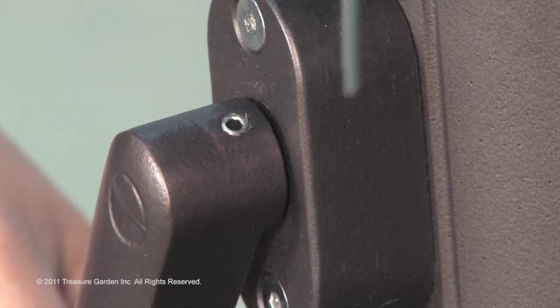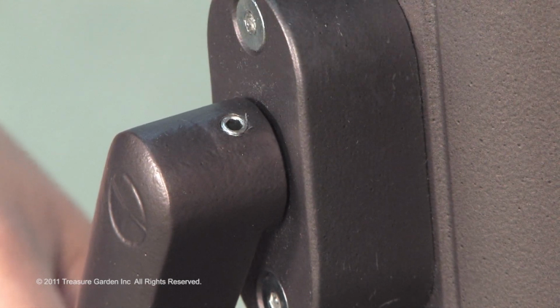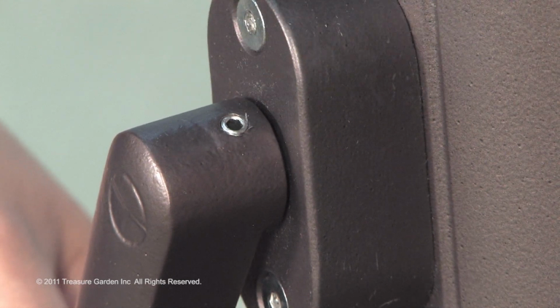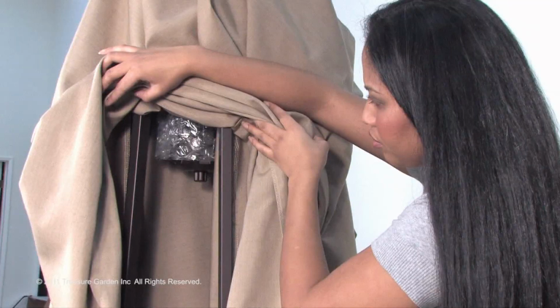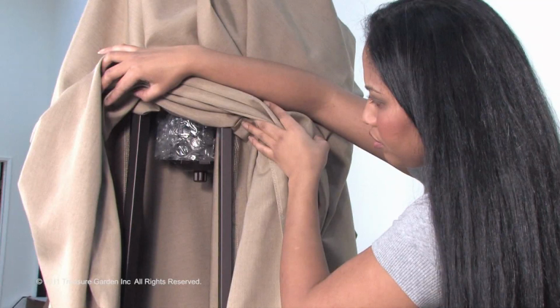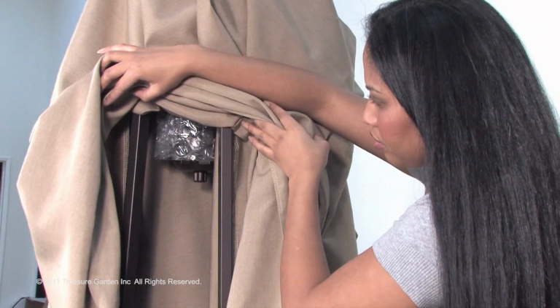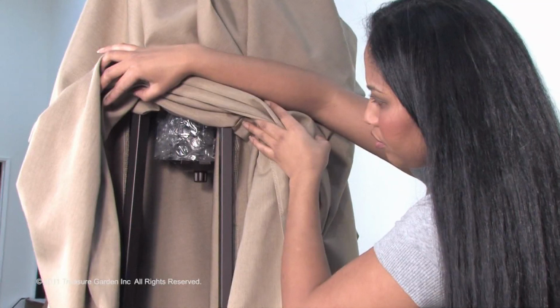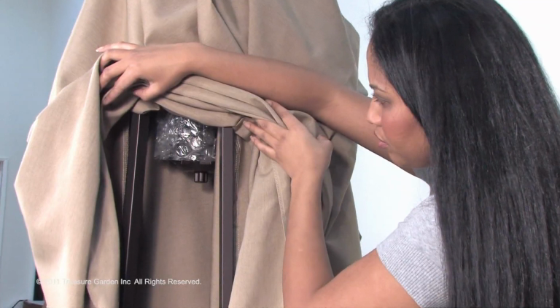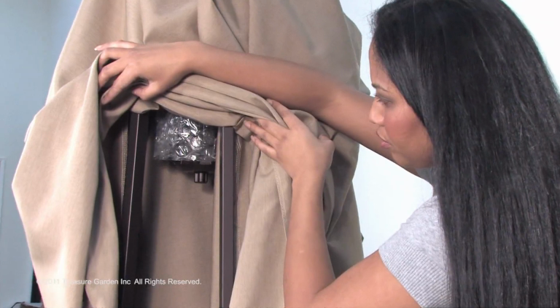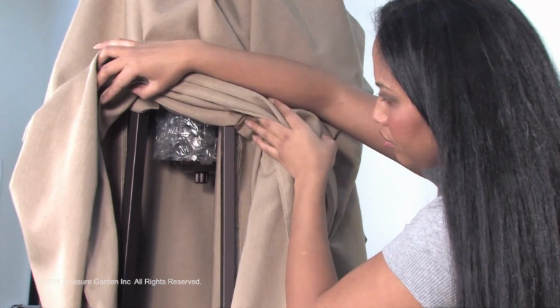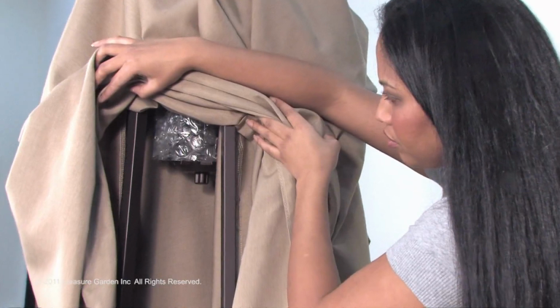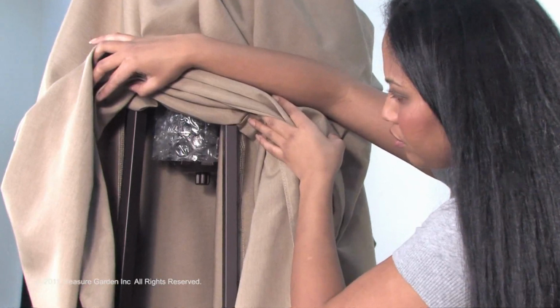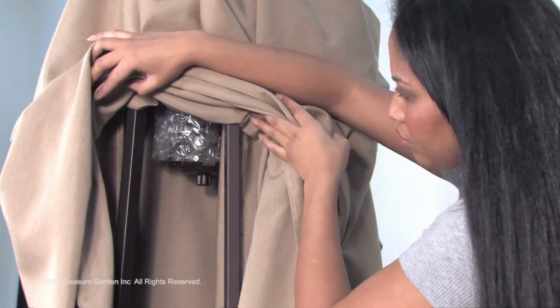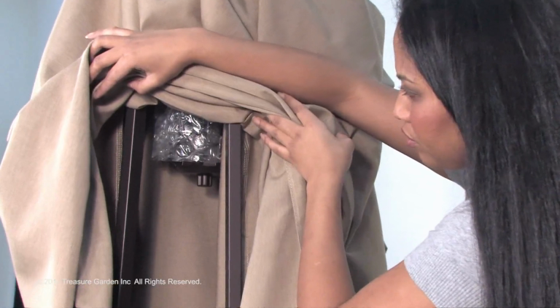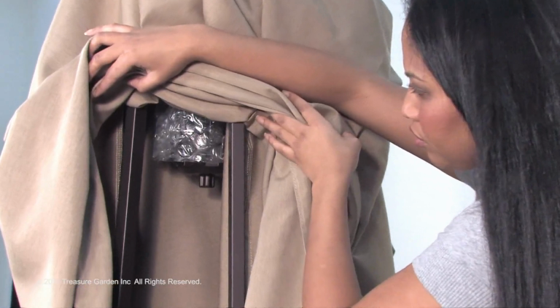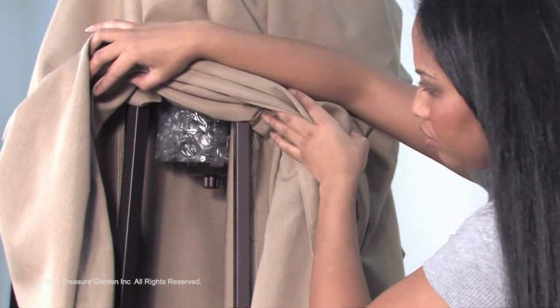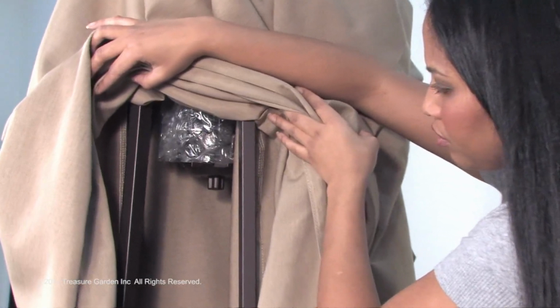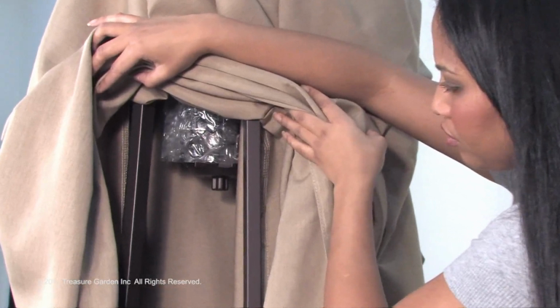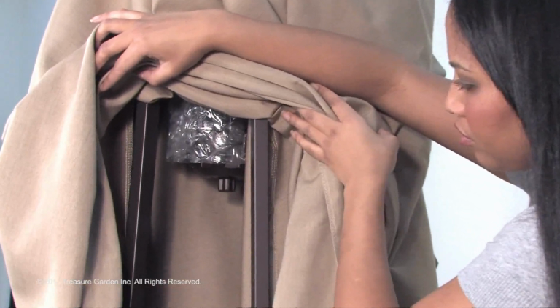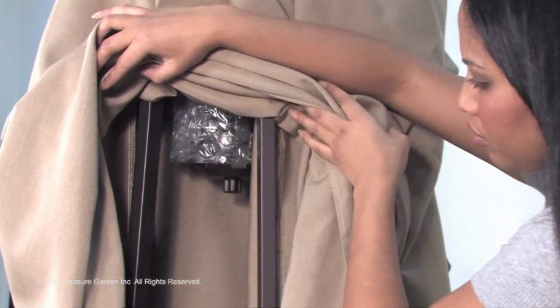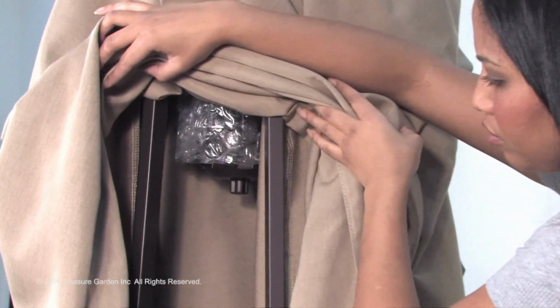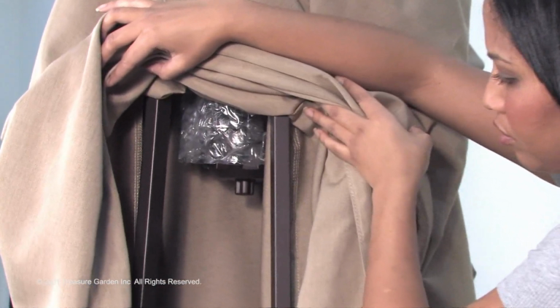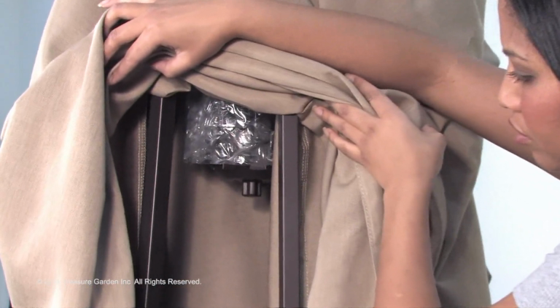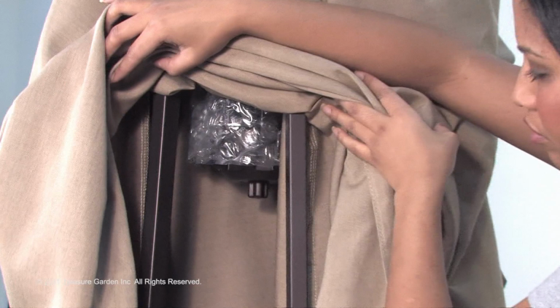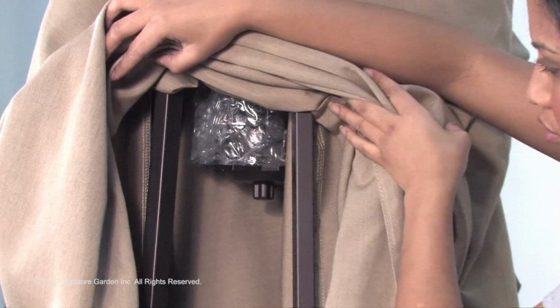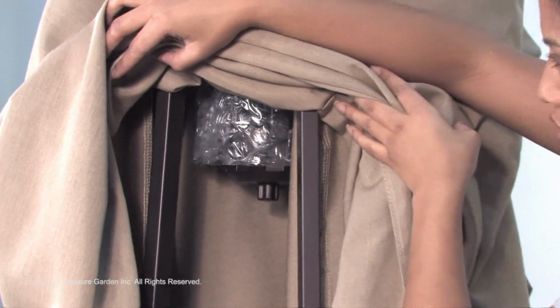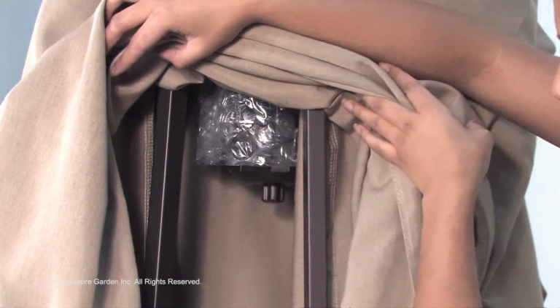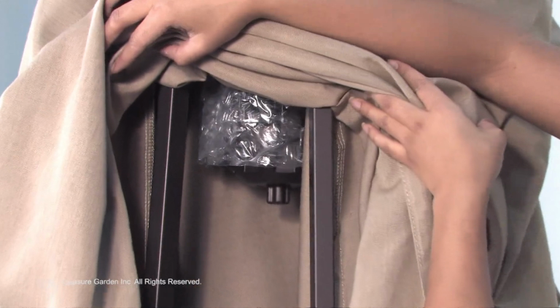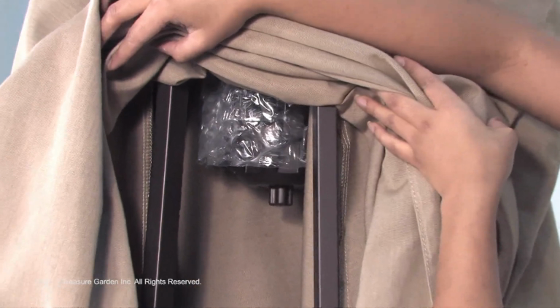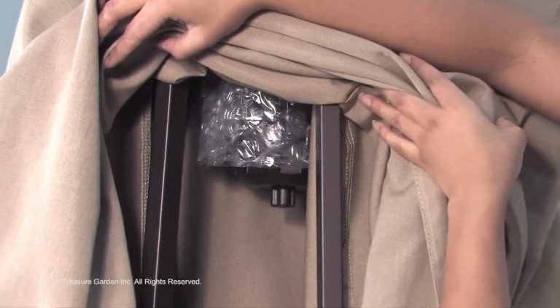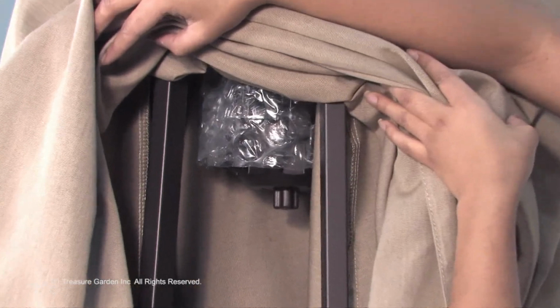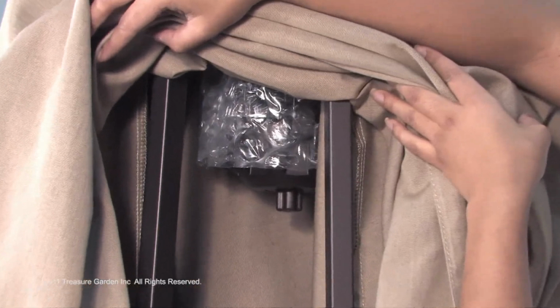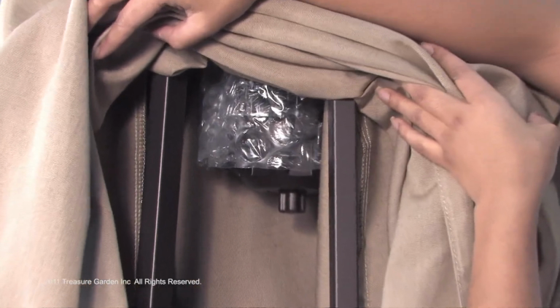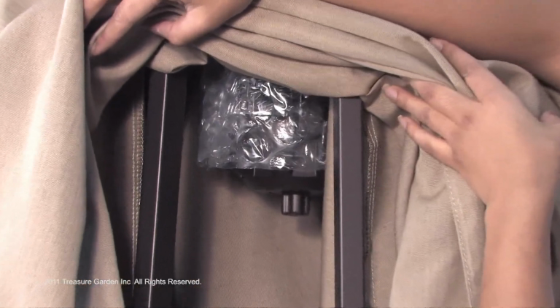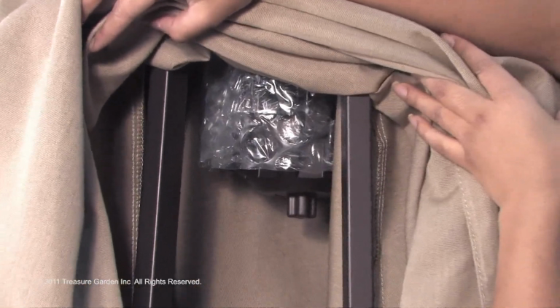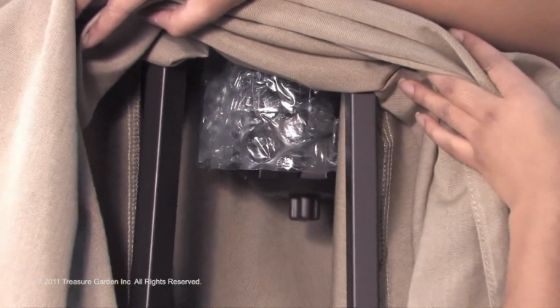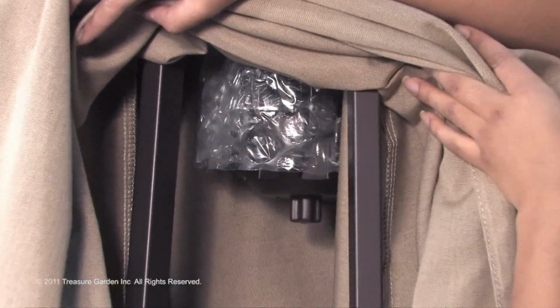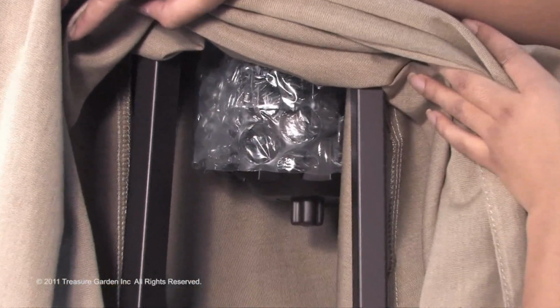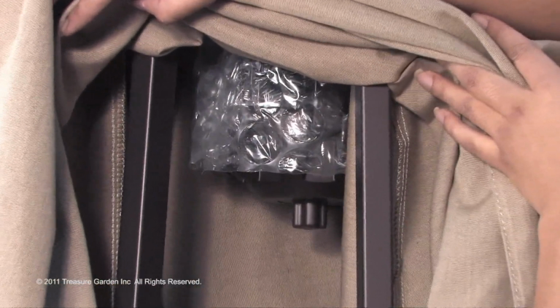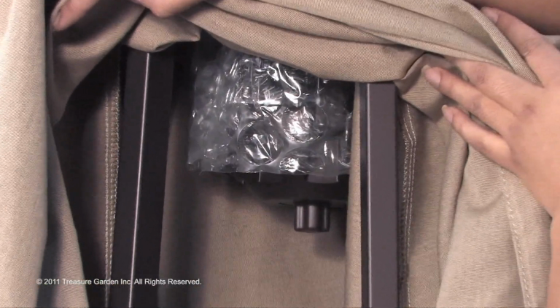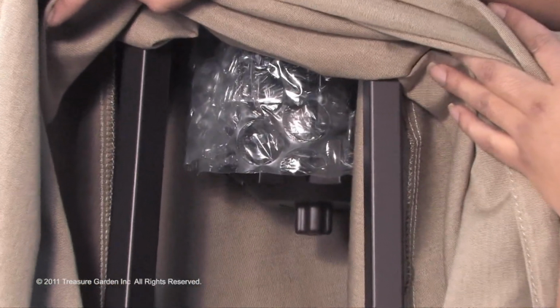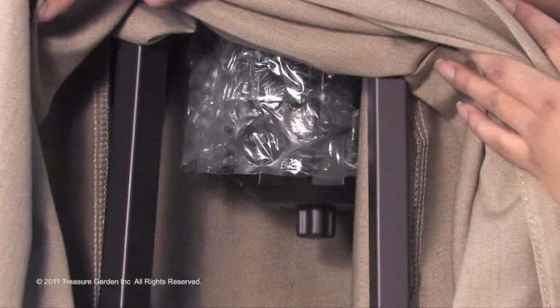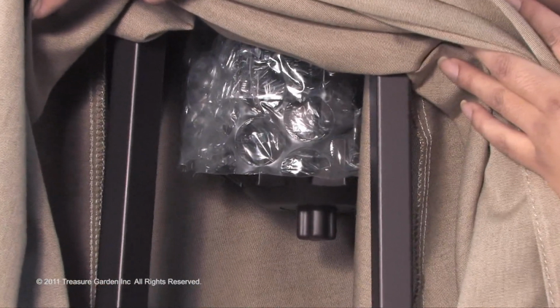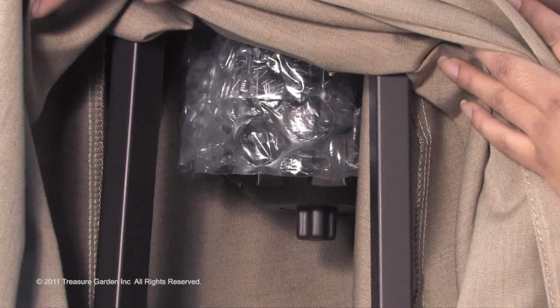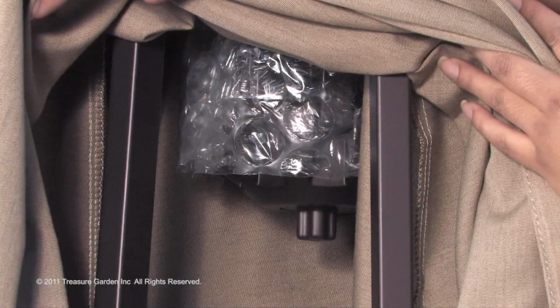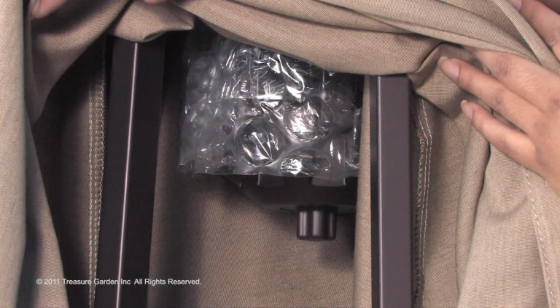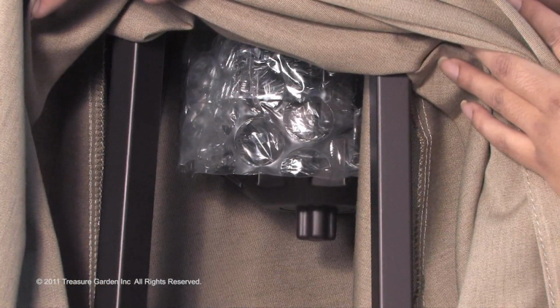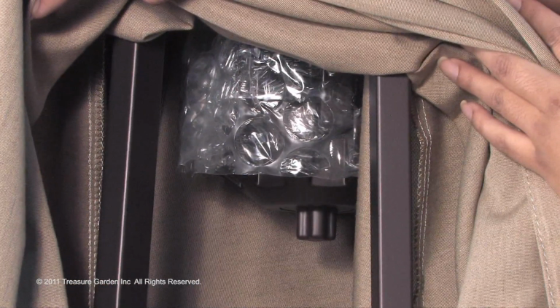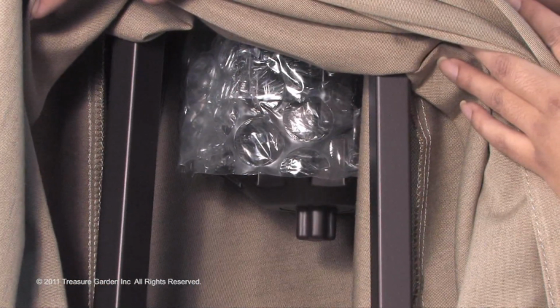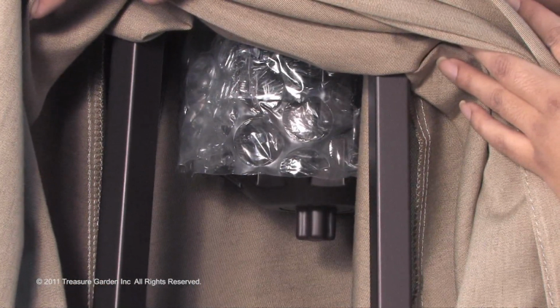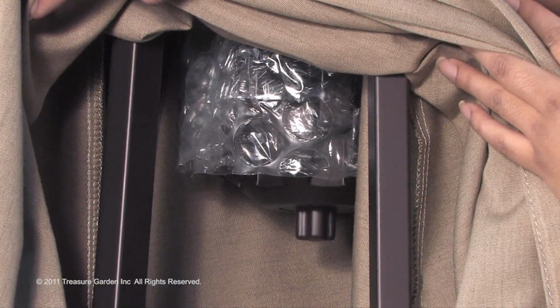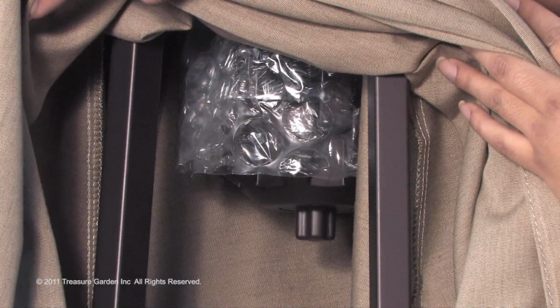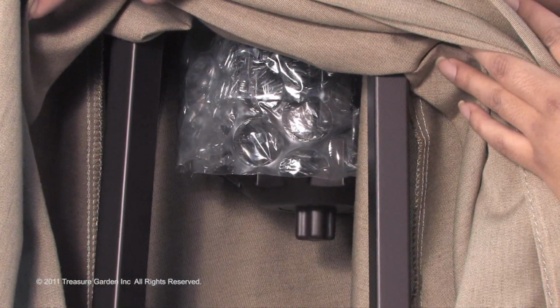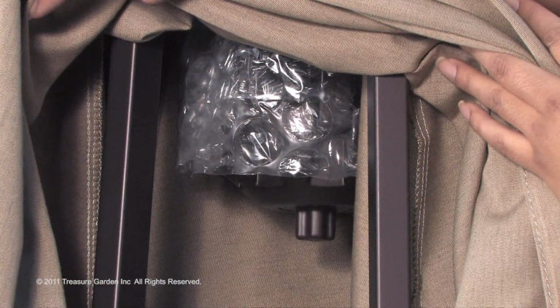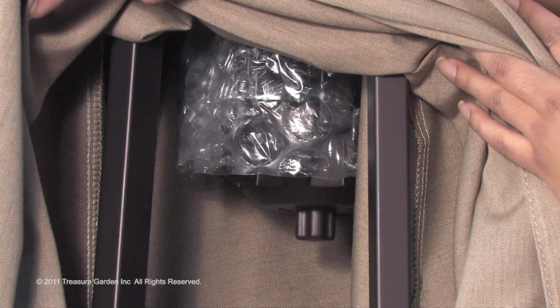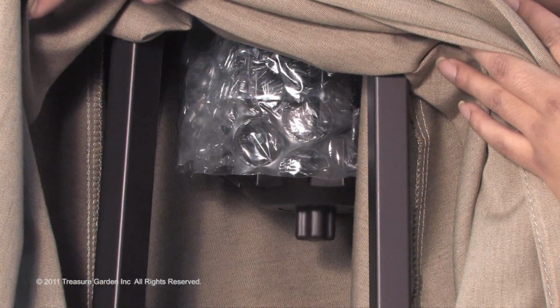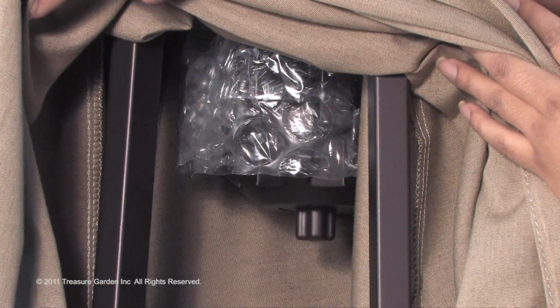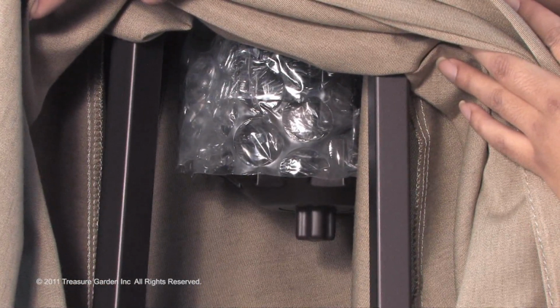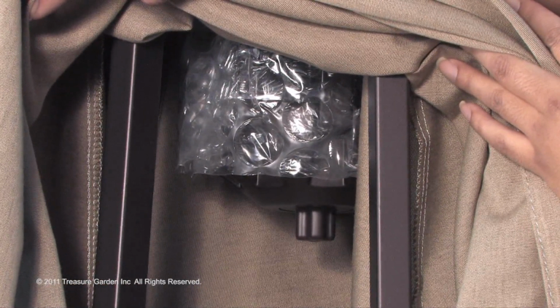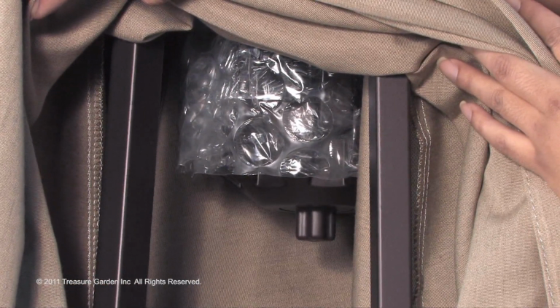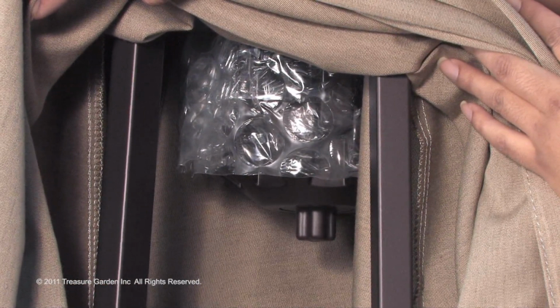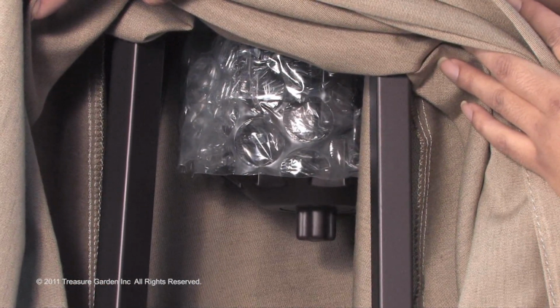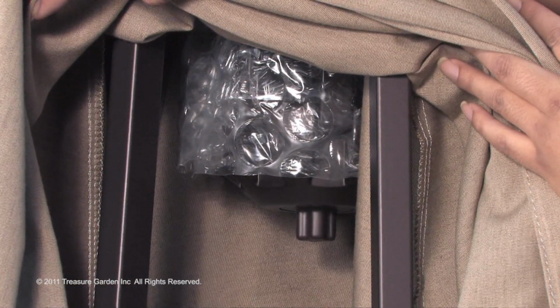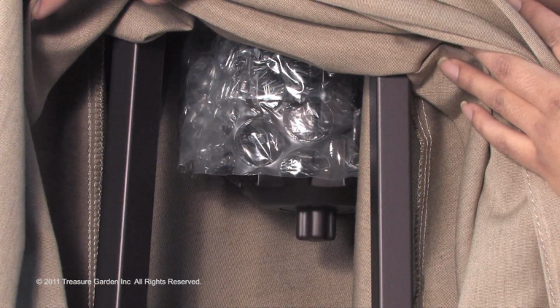Remove all plastic packaging material from all parts prior to opening umbrella. Check under canopy for packaging around ribs.